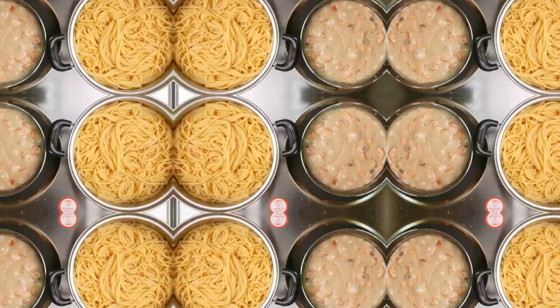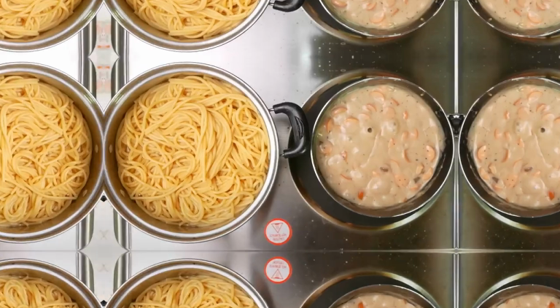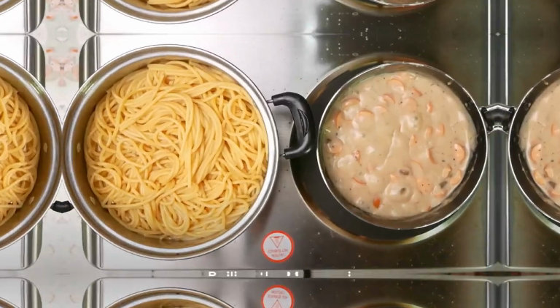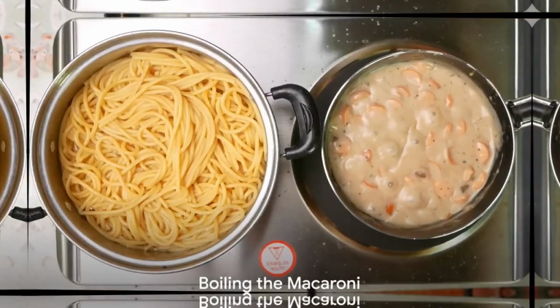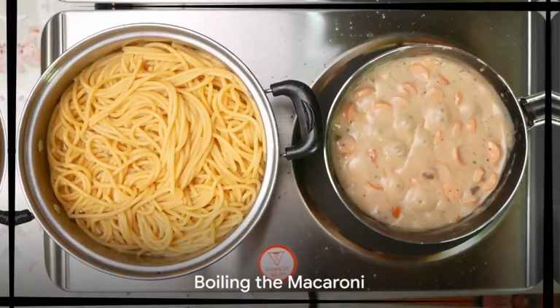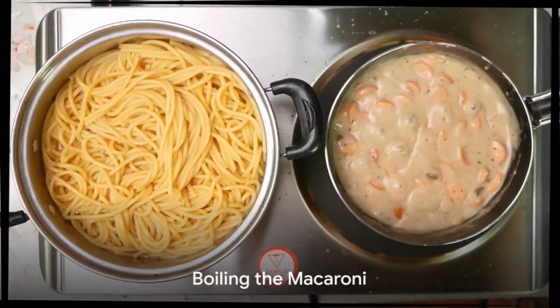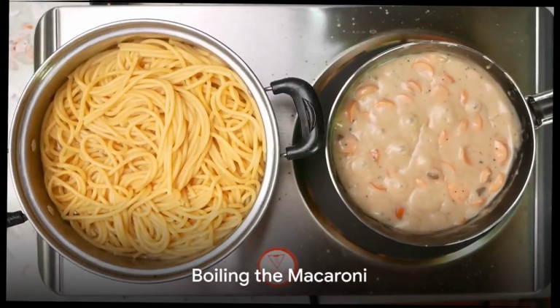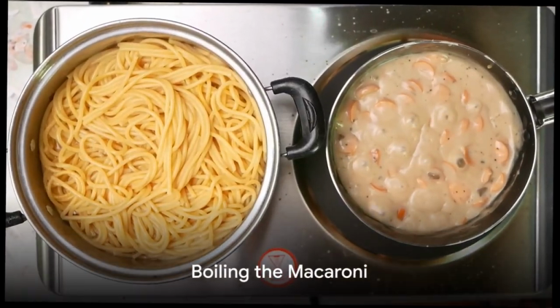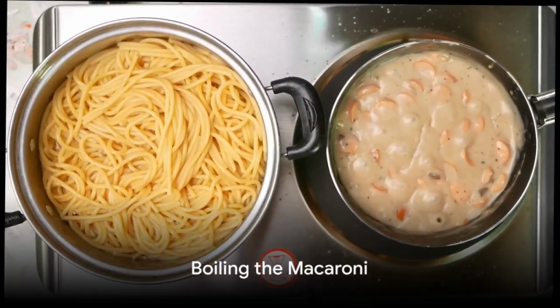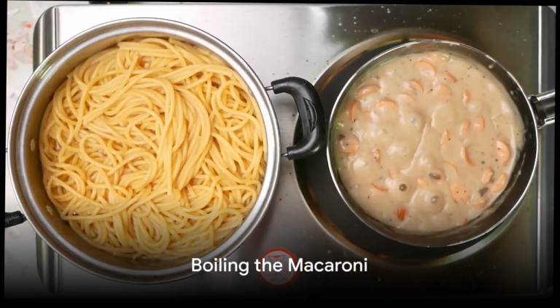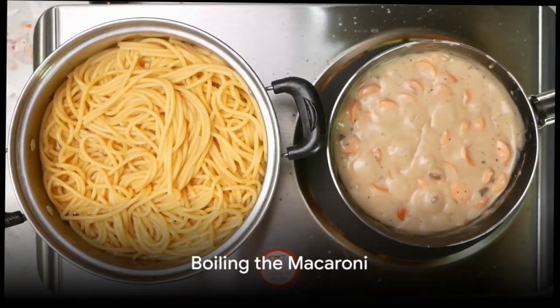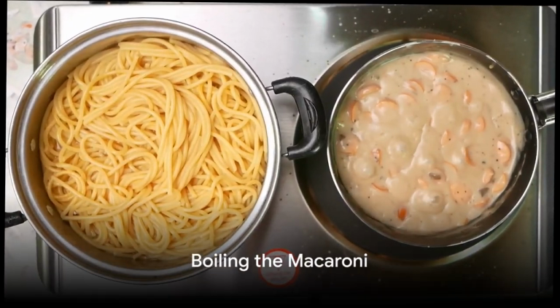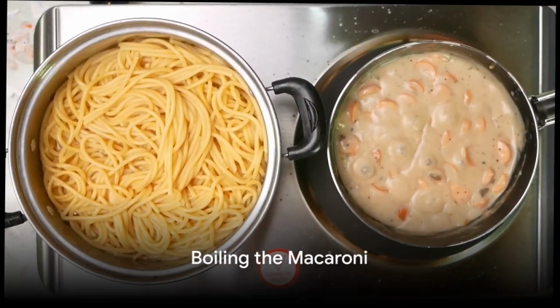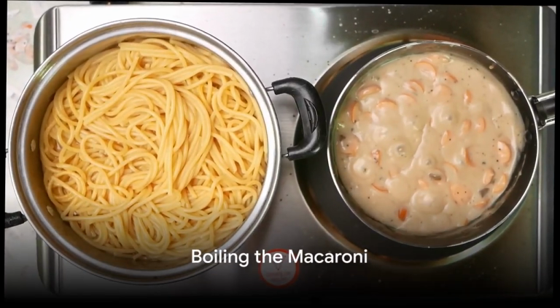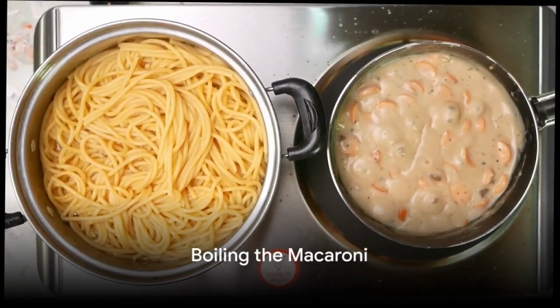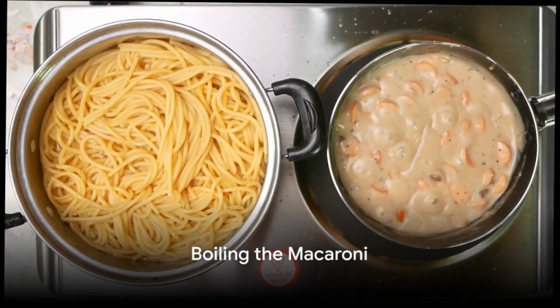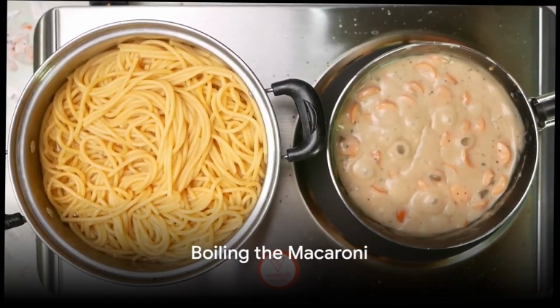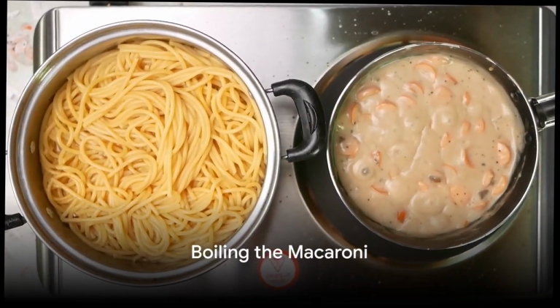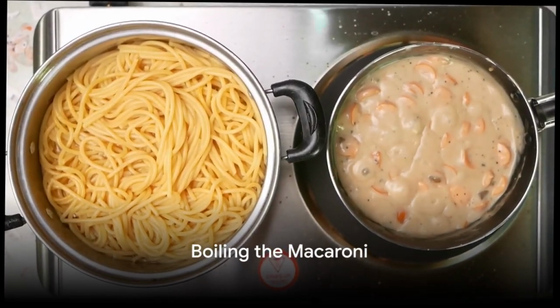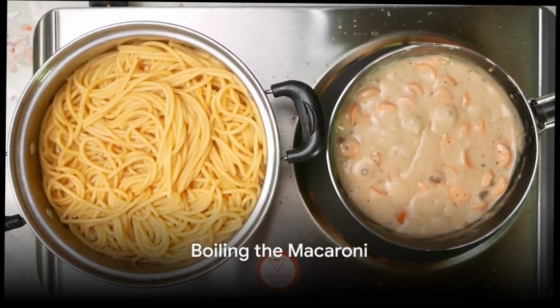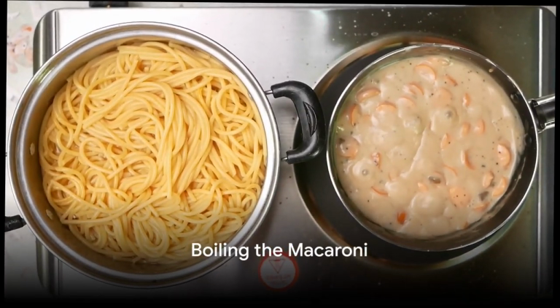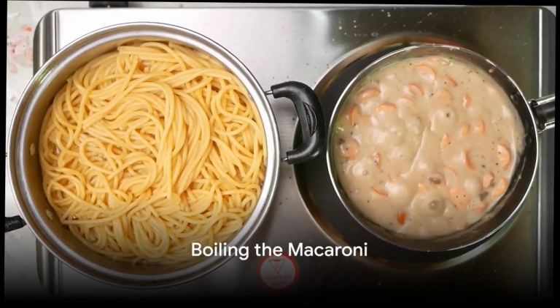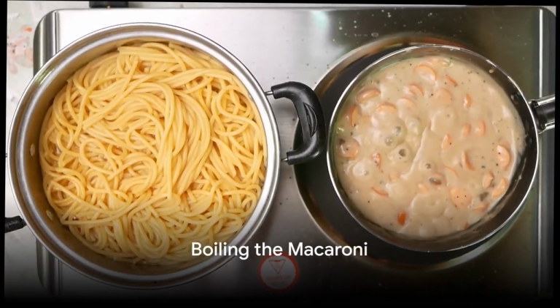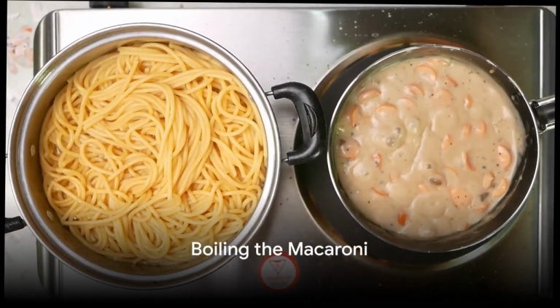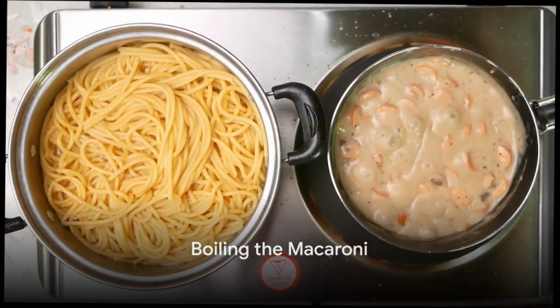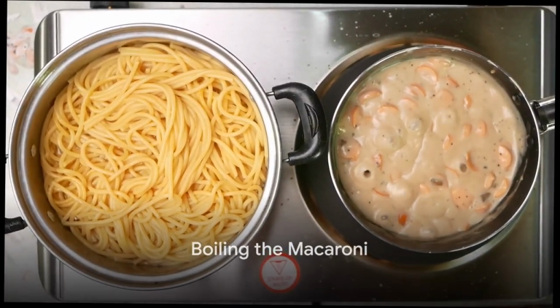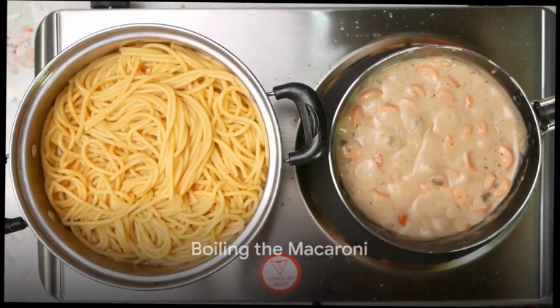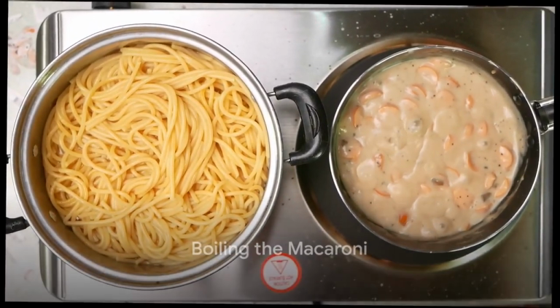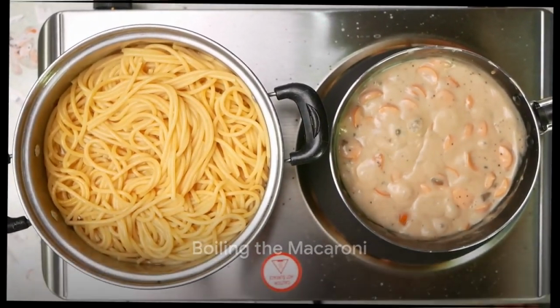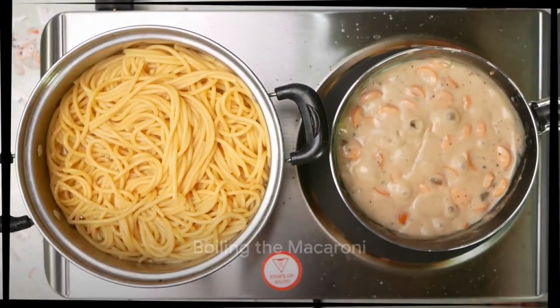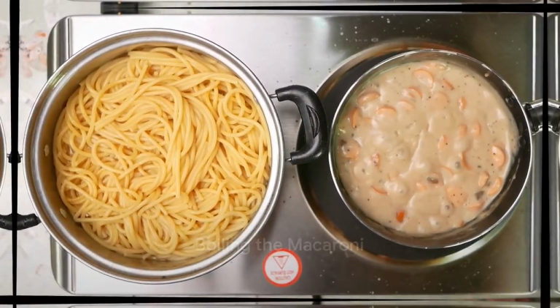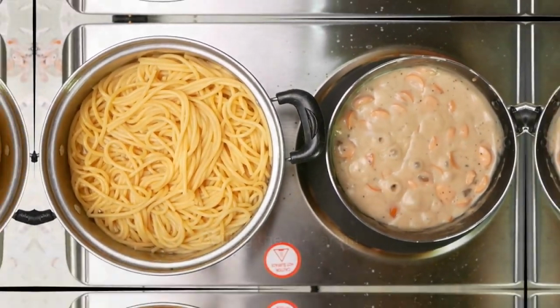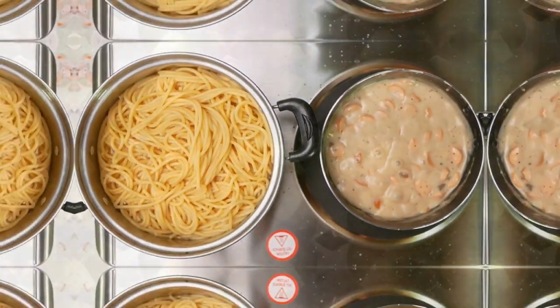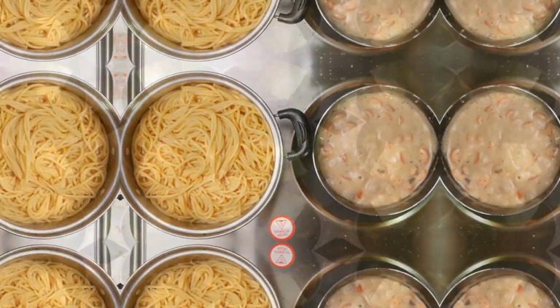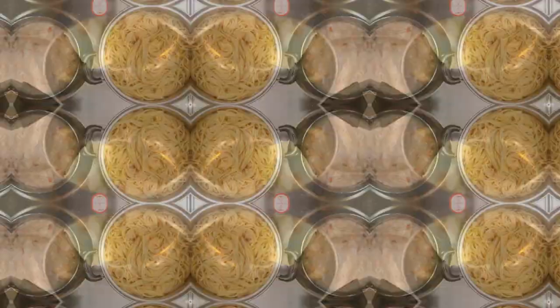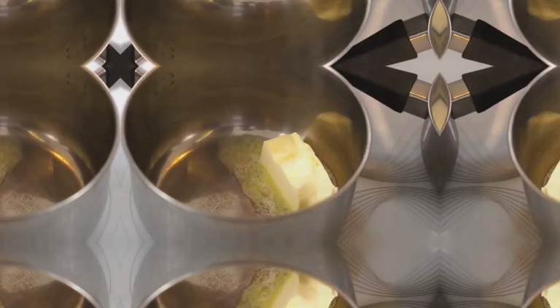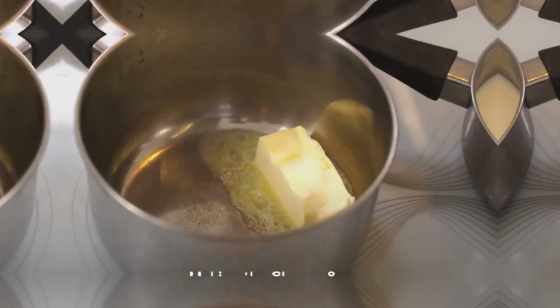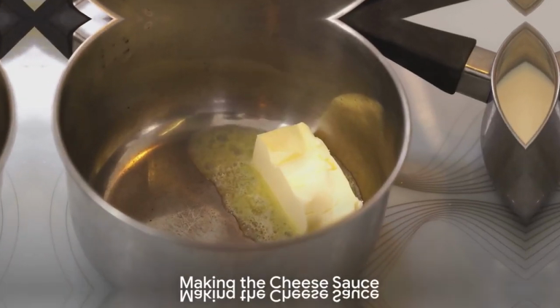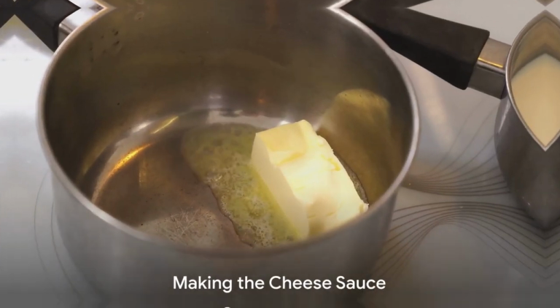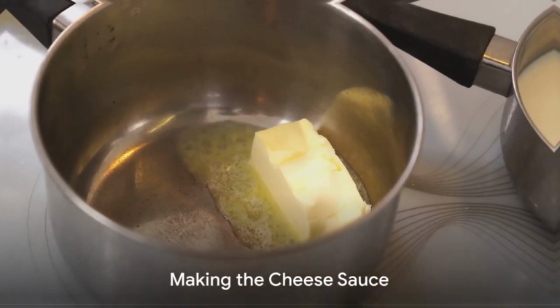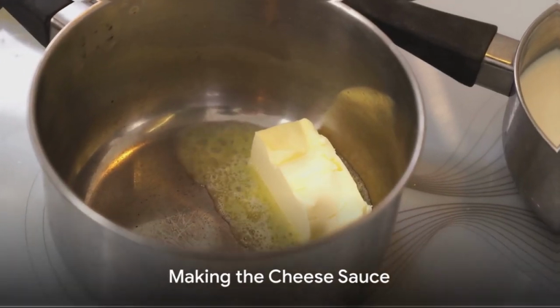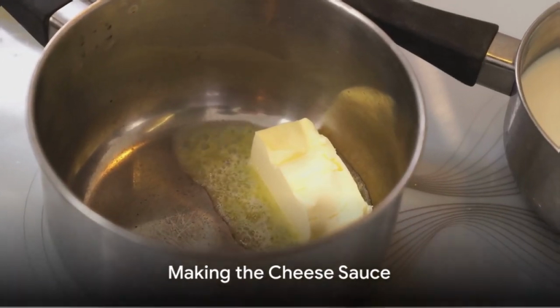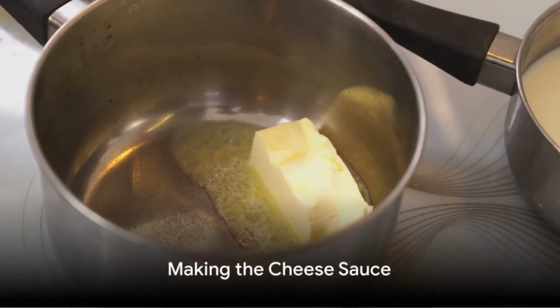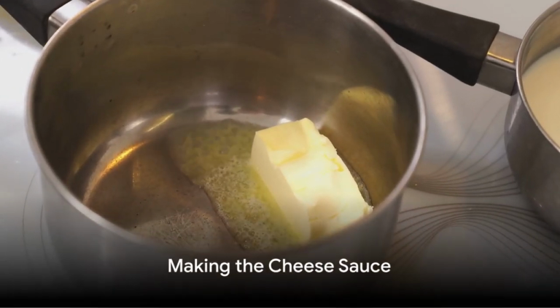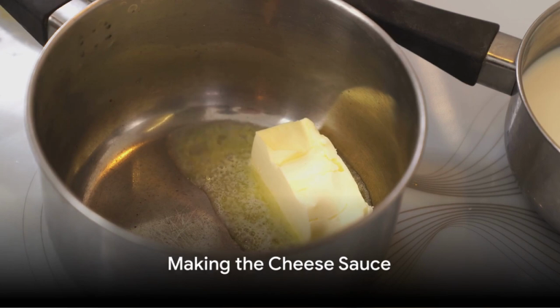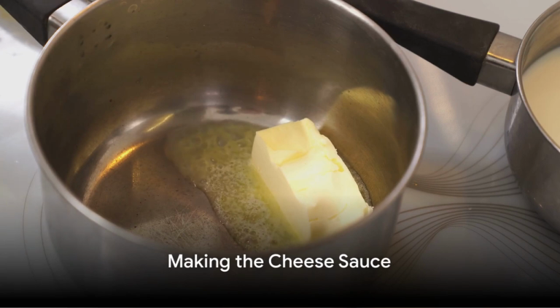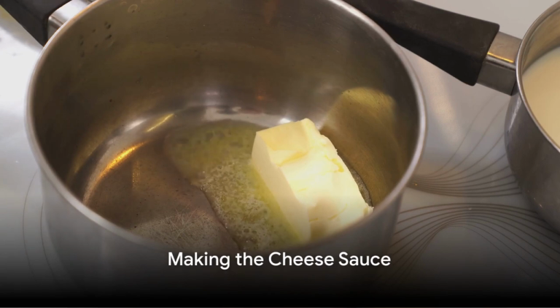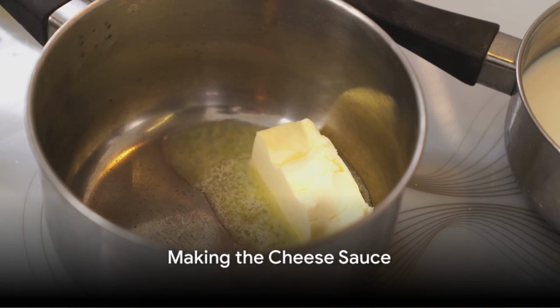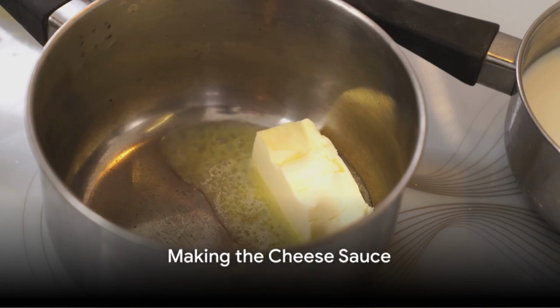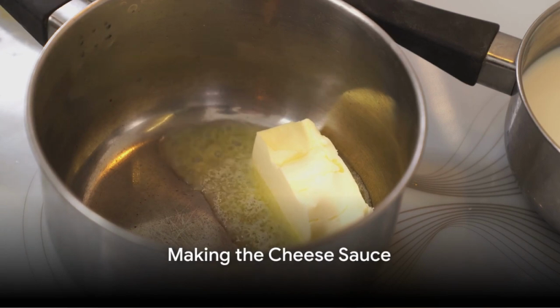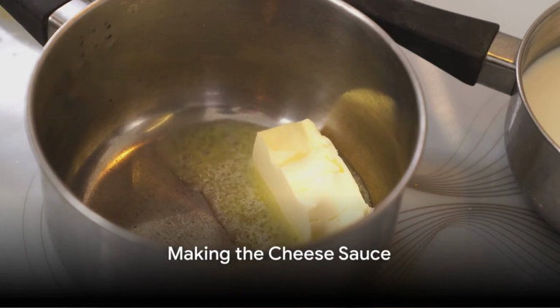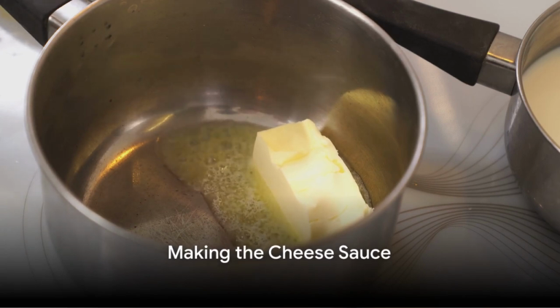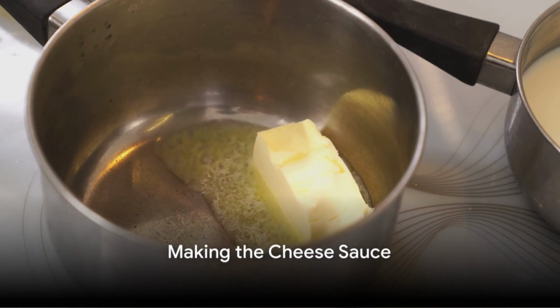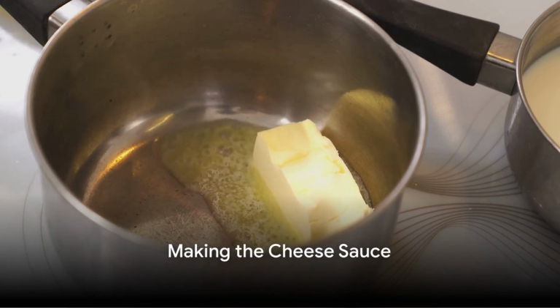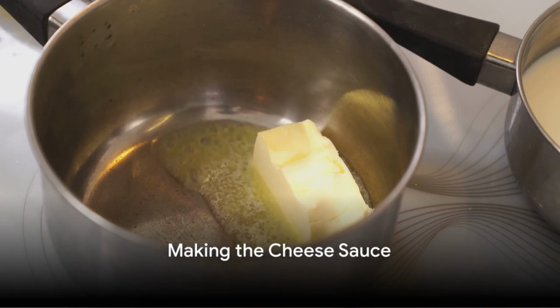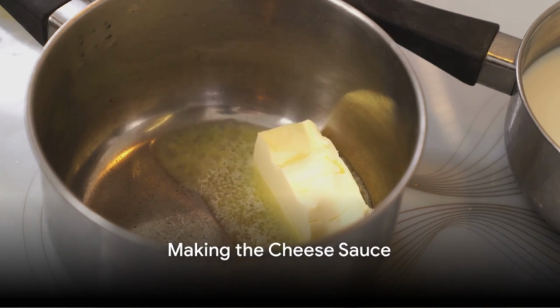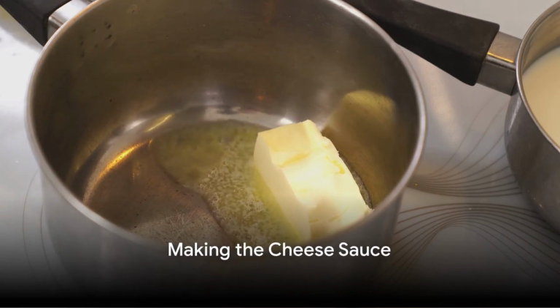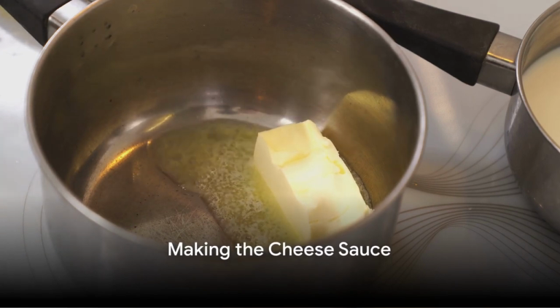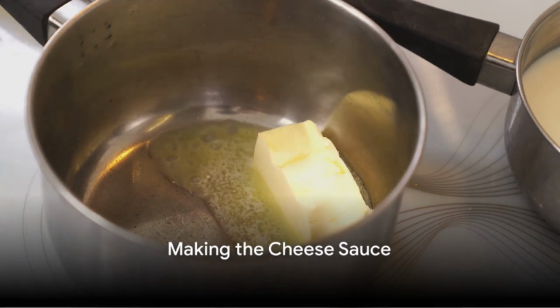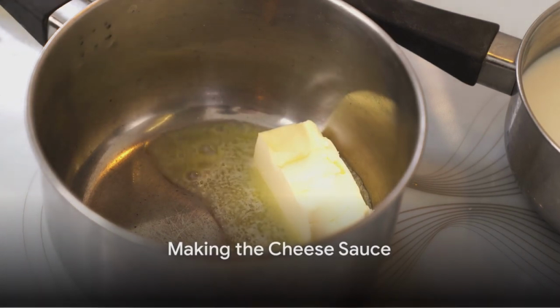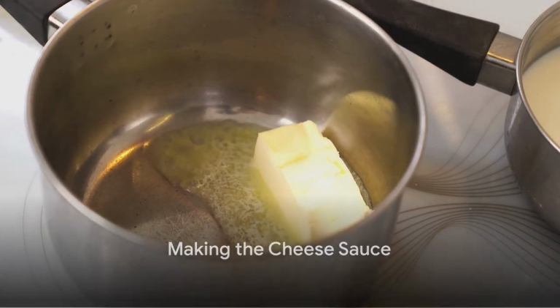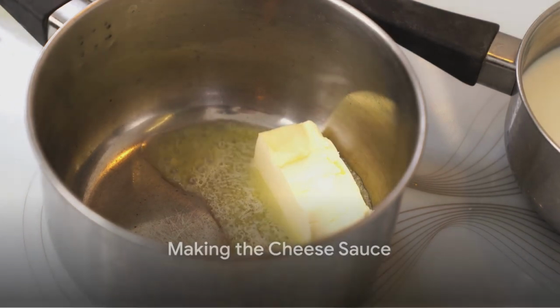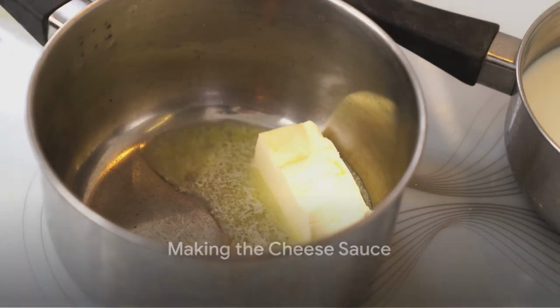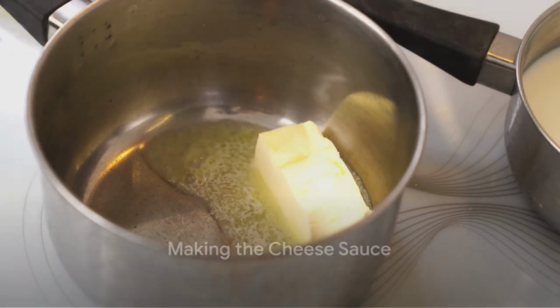Let's start by boiling some macaroni noodles according to the package instructions. While the macaroni is cooking, we can move on to our creamy cheese sauce.